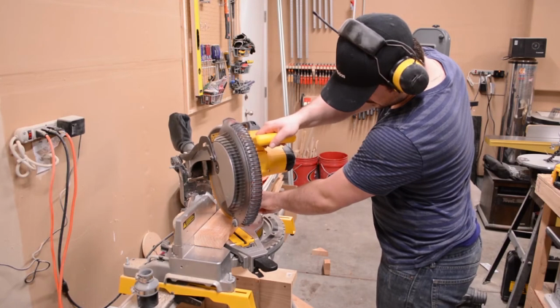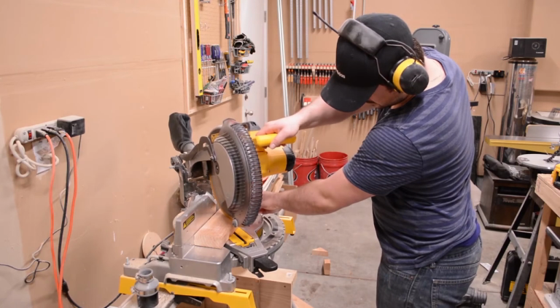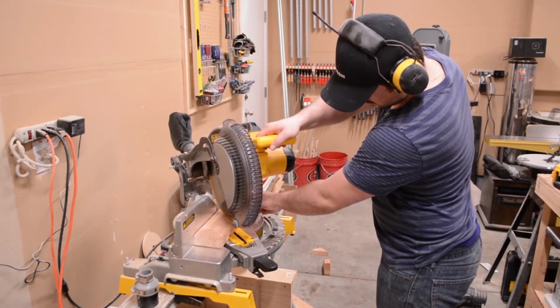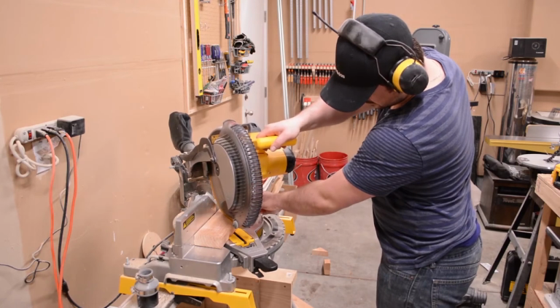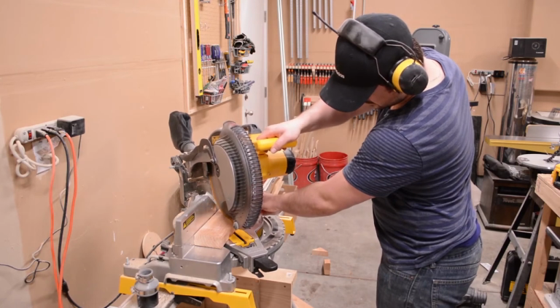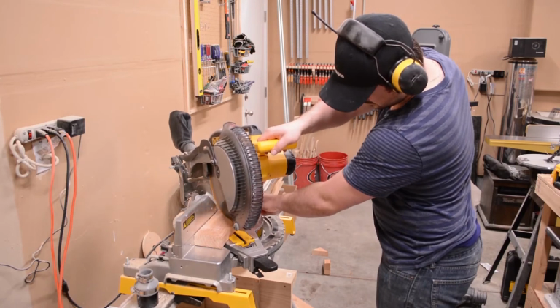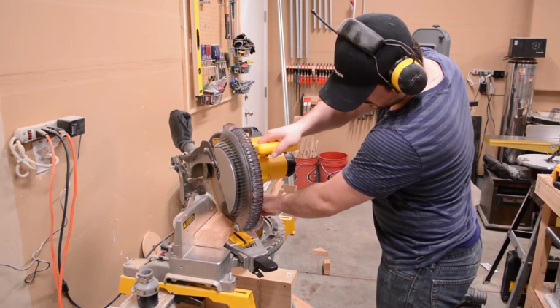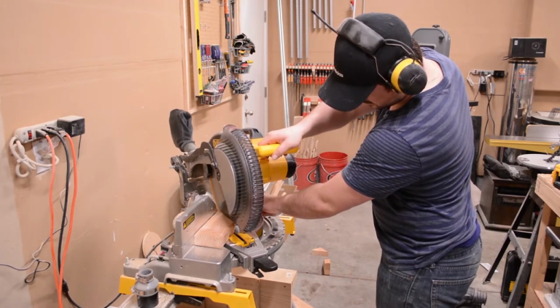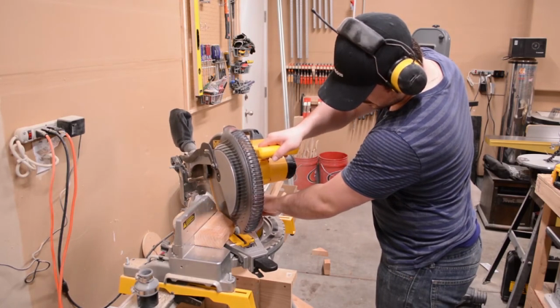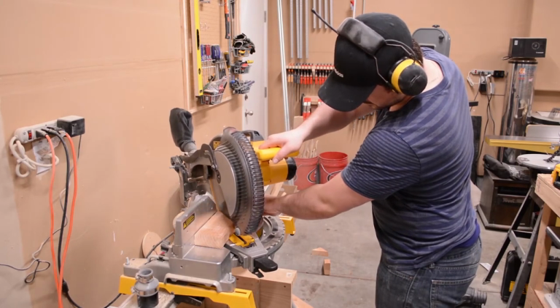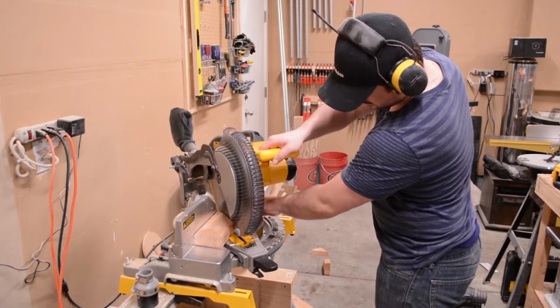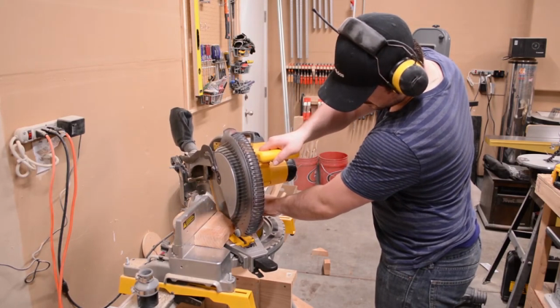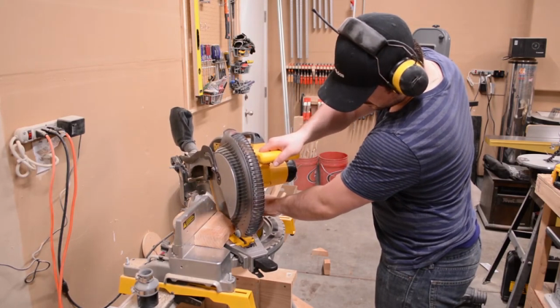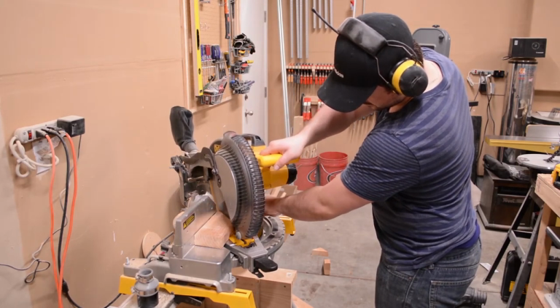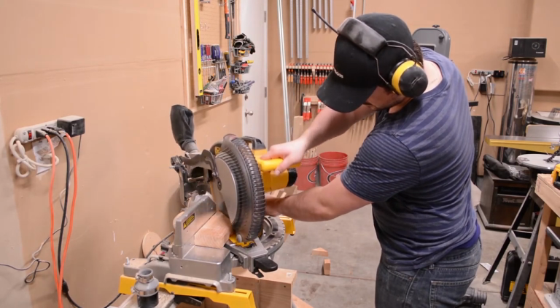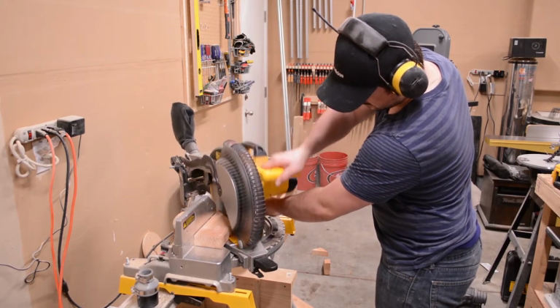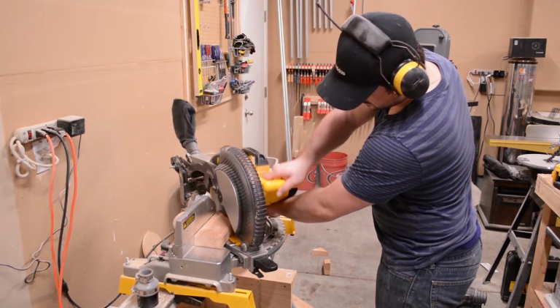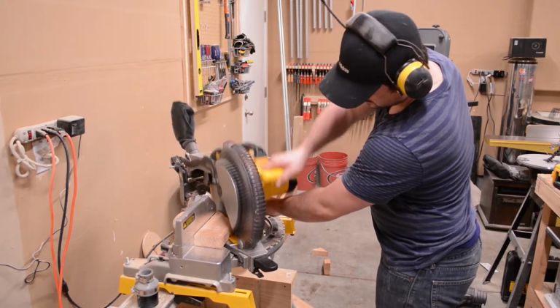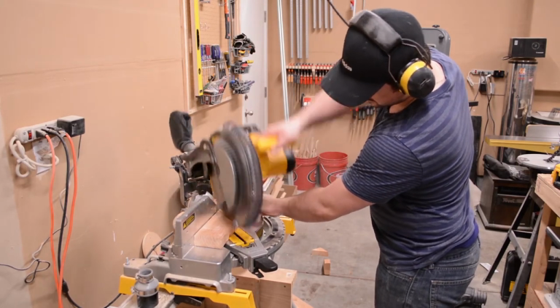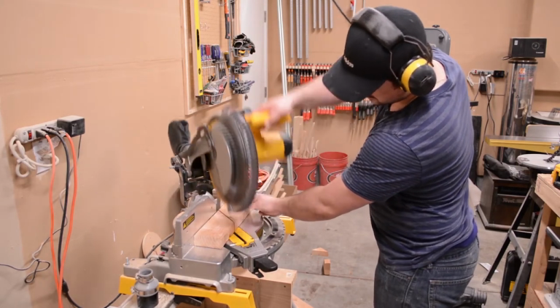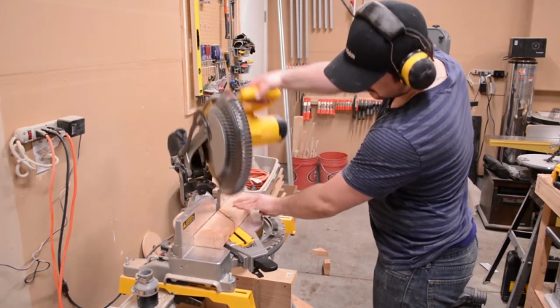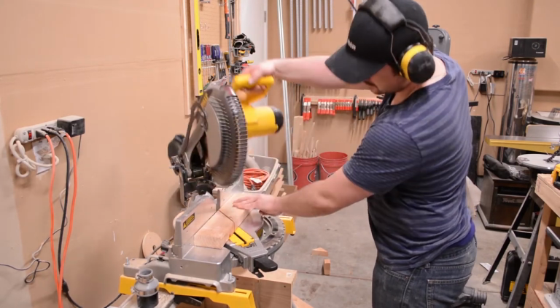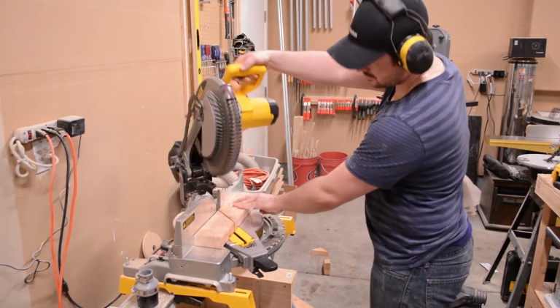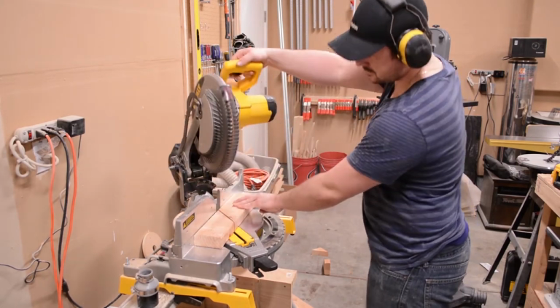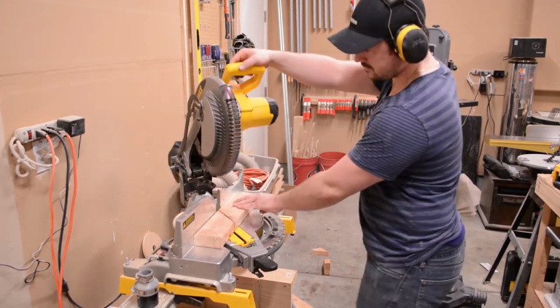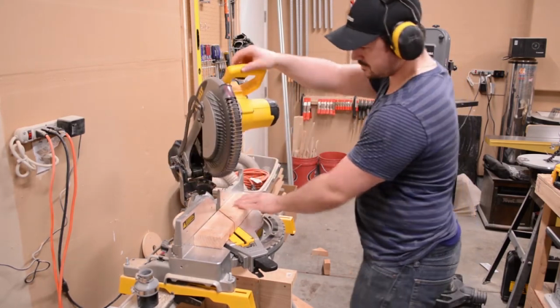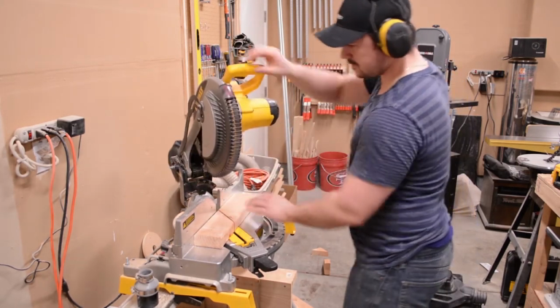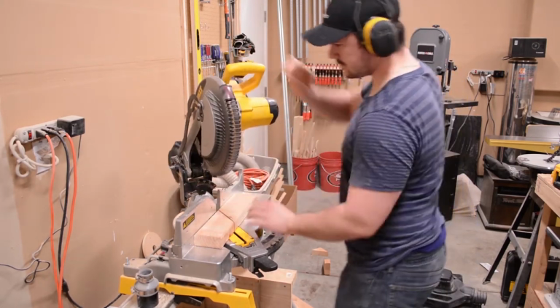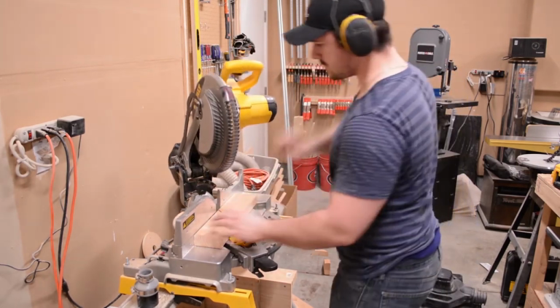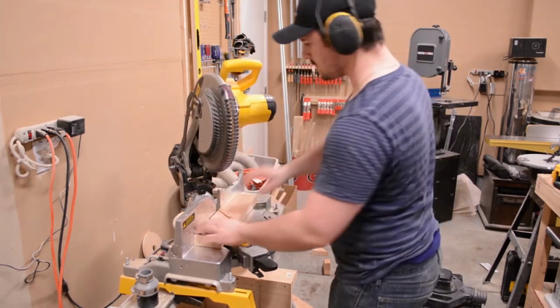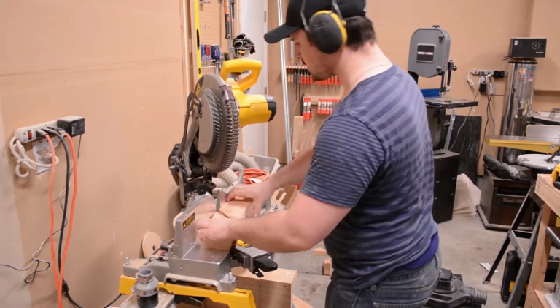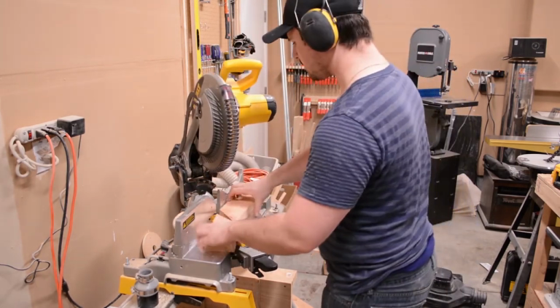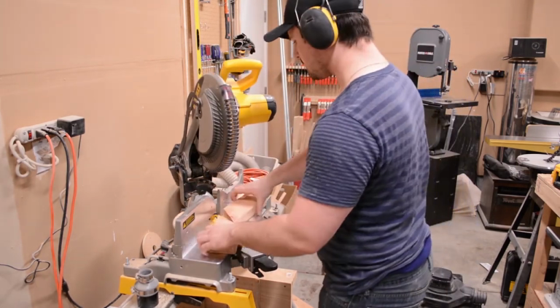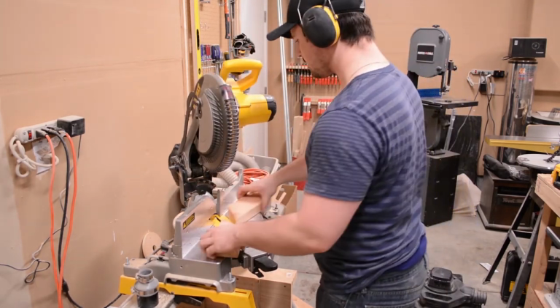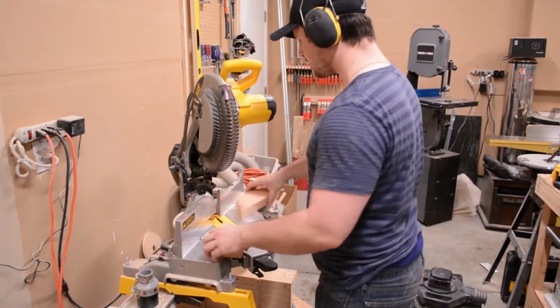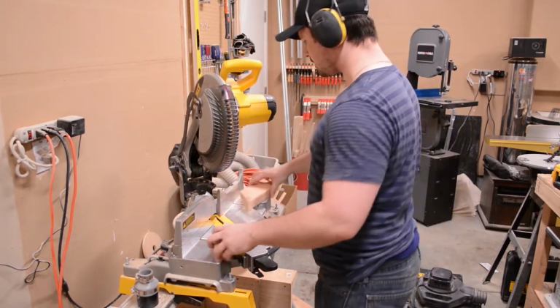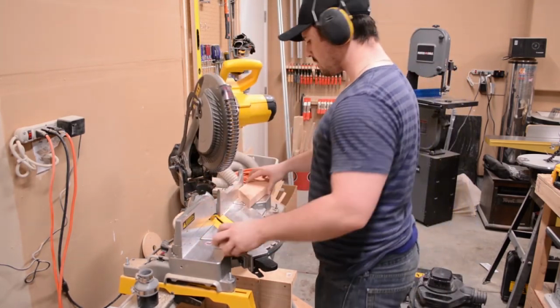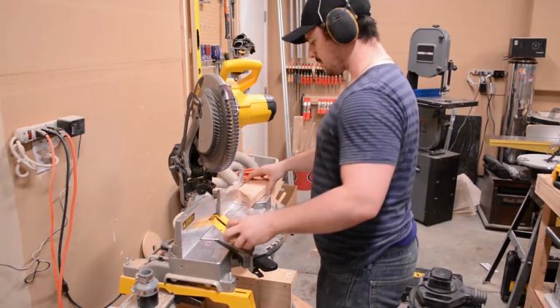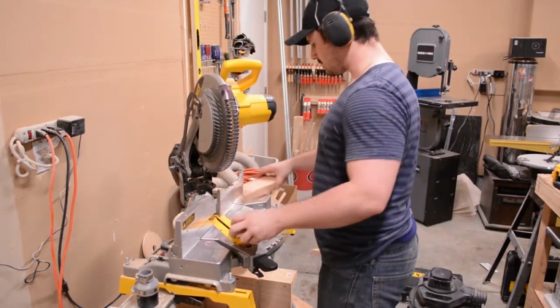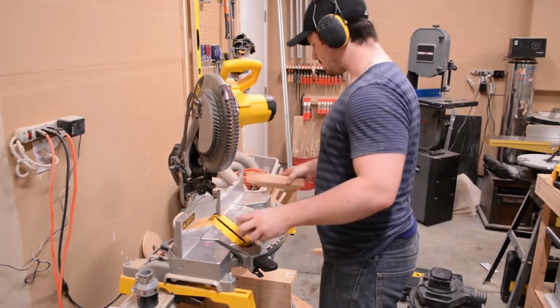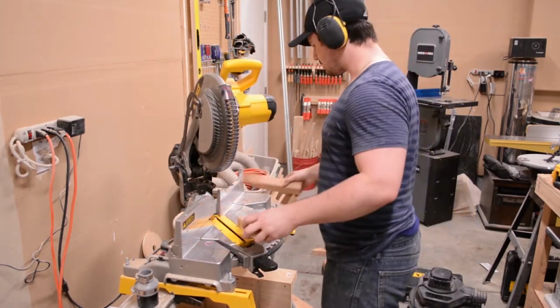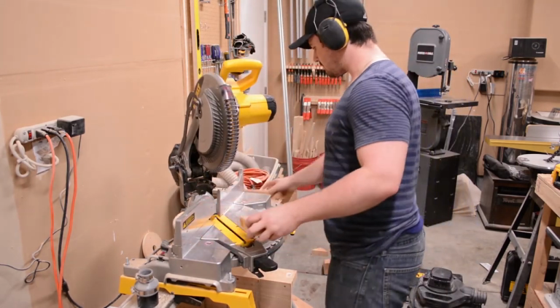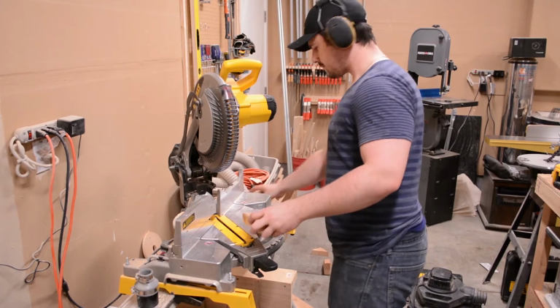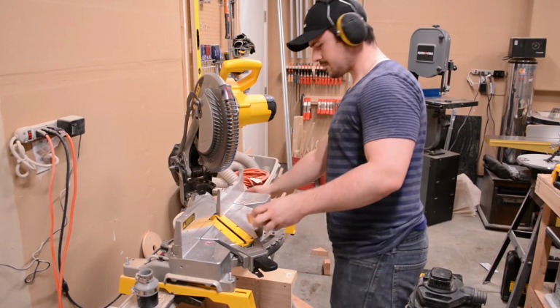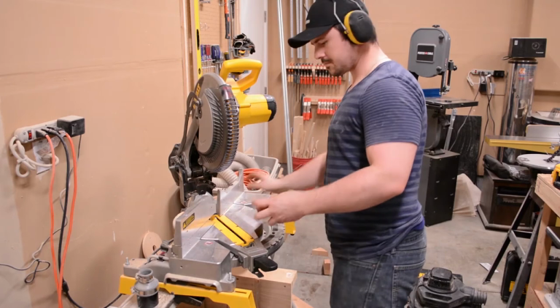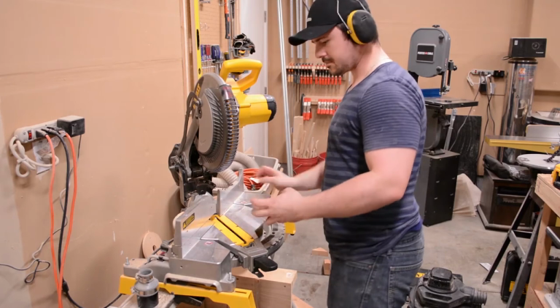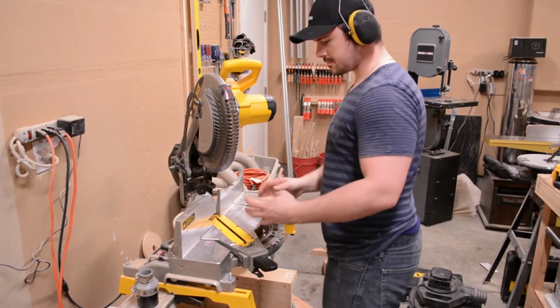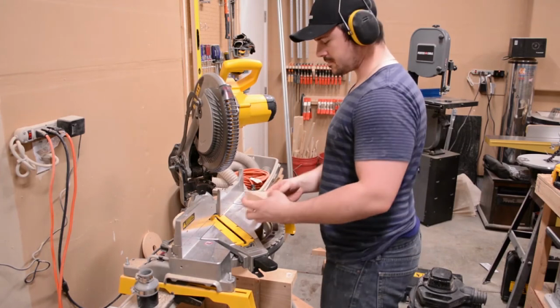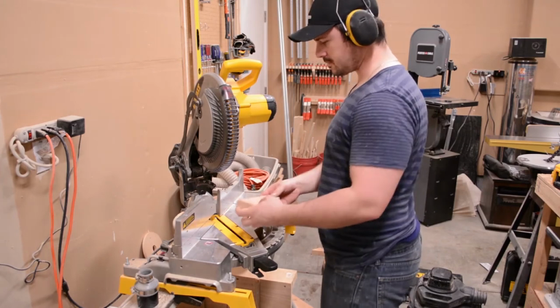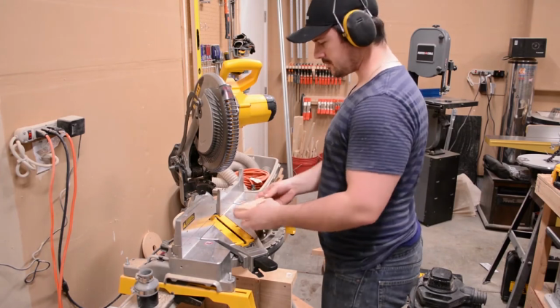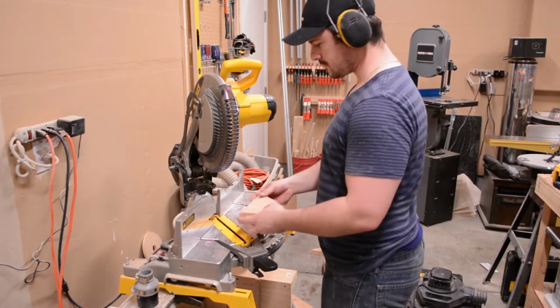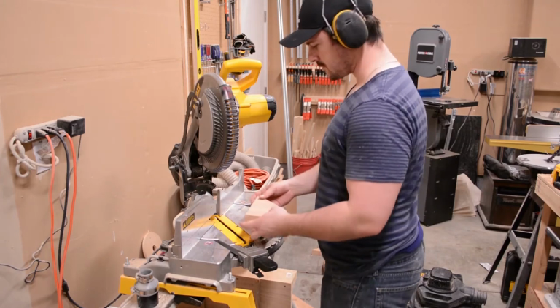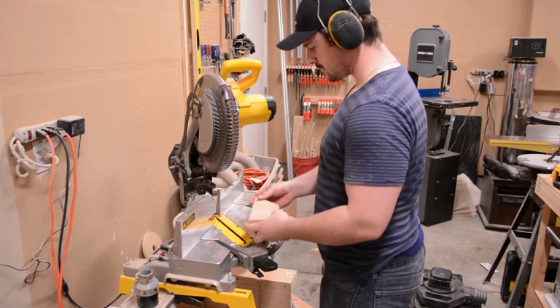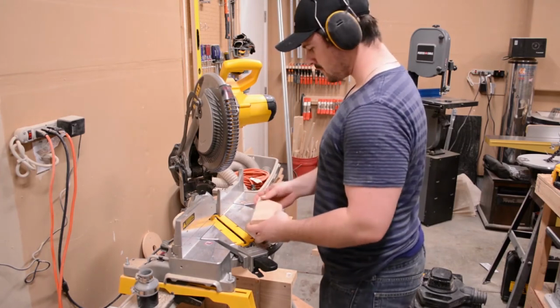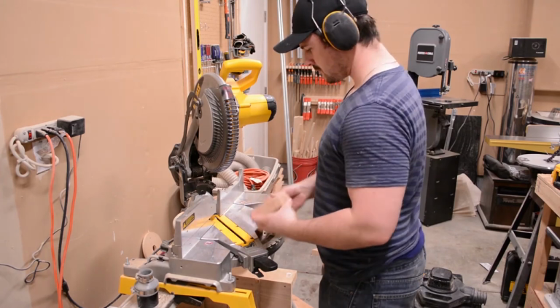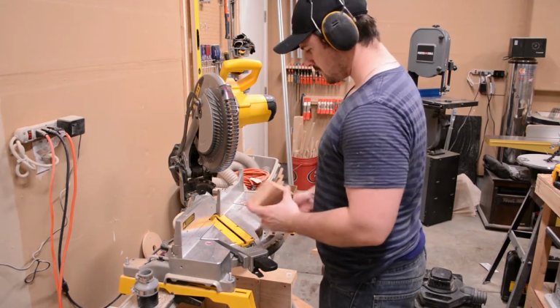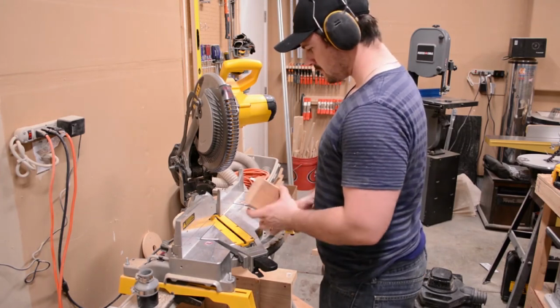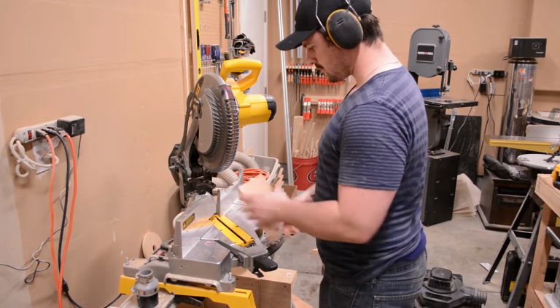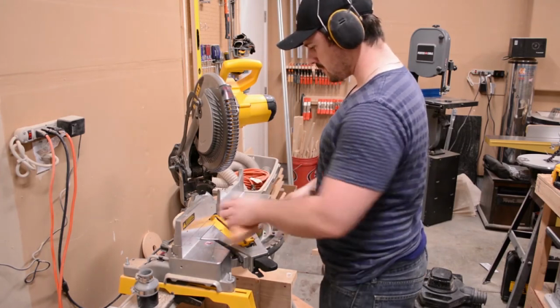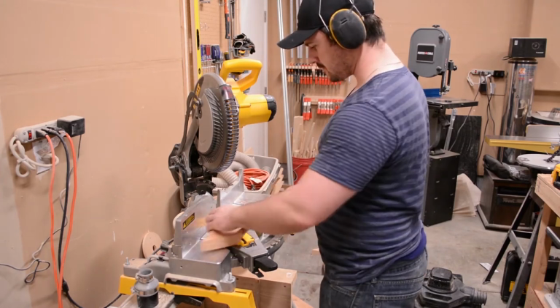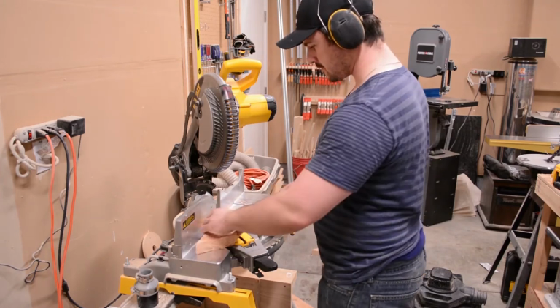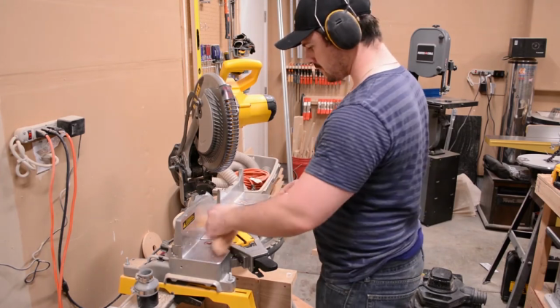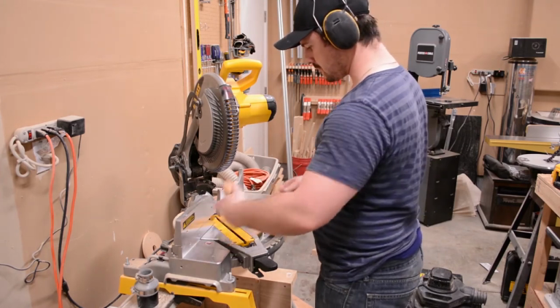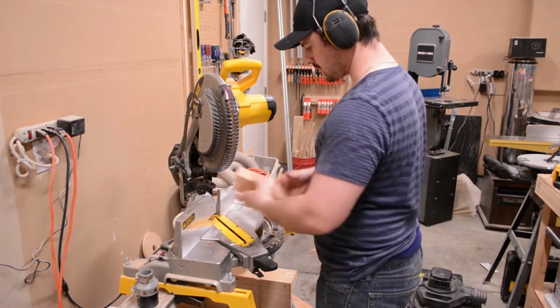Using my miter saw, I'm cutting 45 degree miters on both ends of a piece of 2x4. I make 4 of these in total — they will be used to bring the frame back into square.